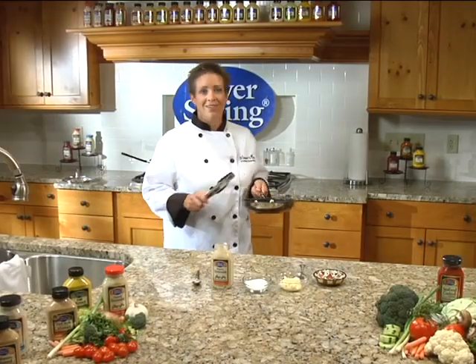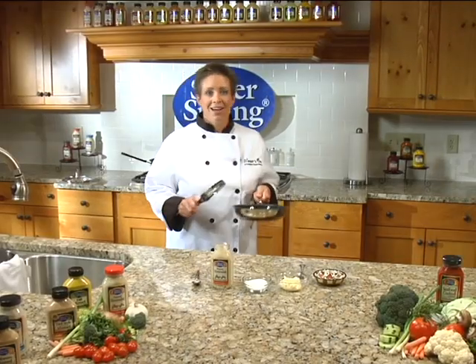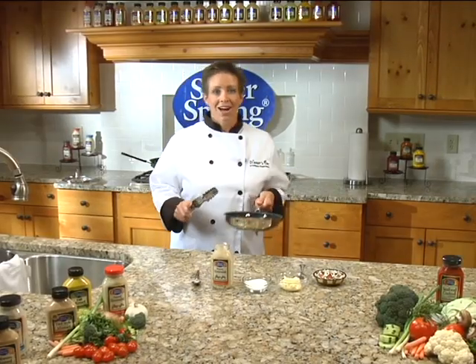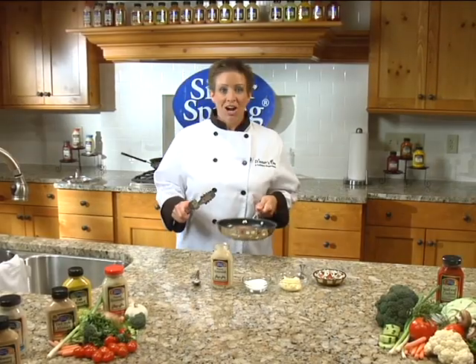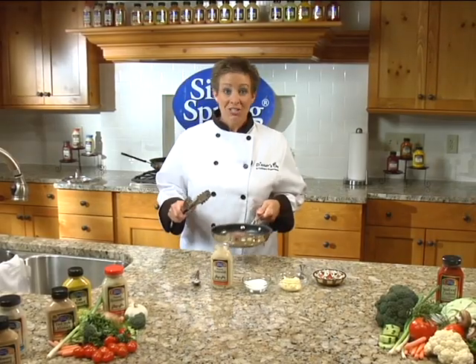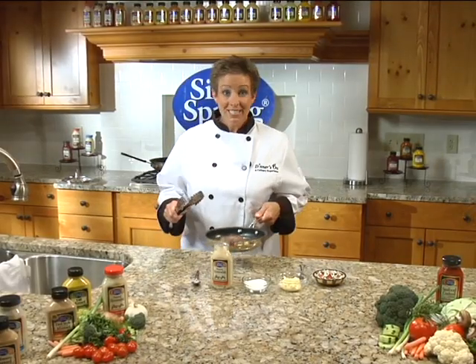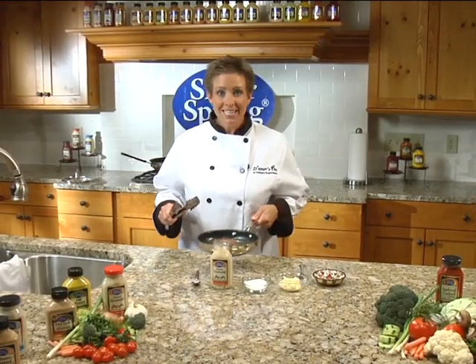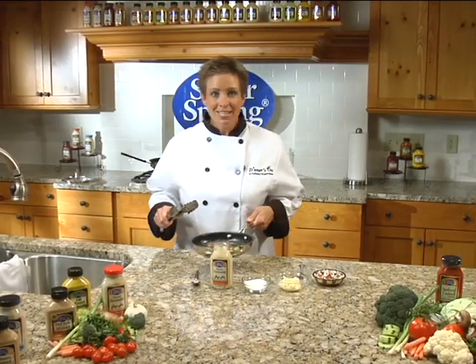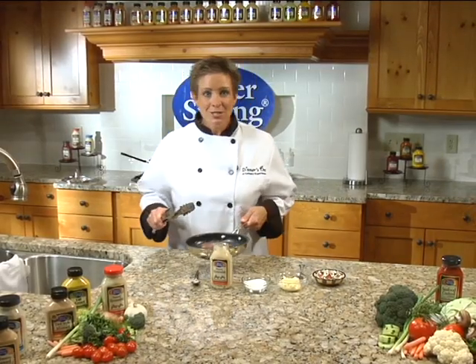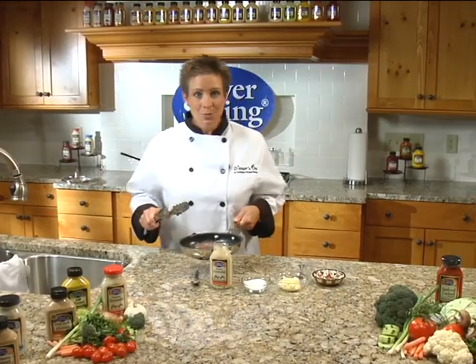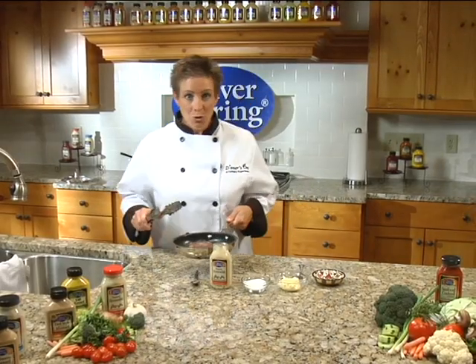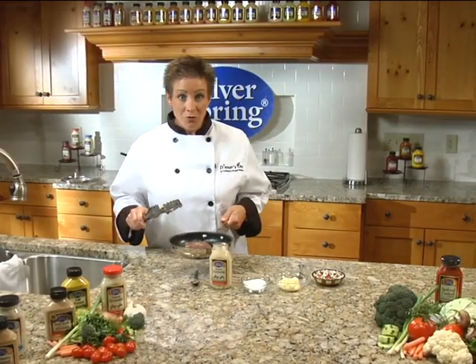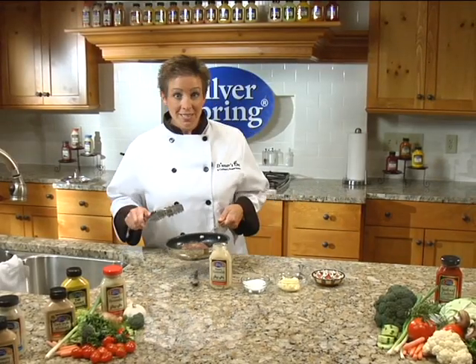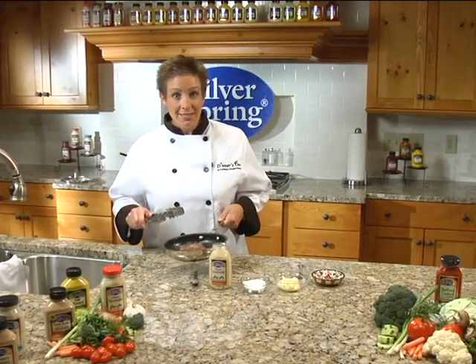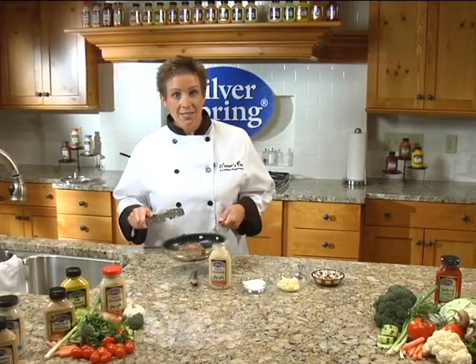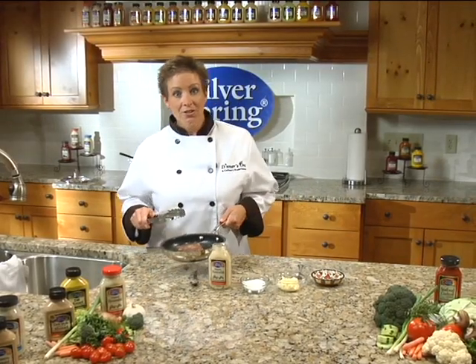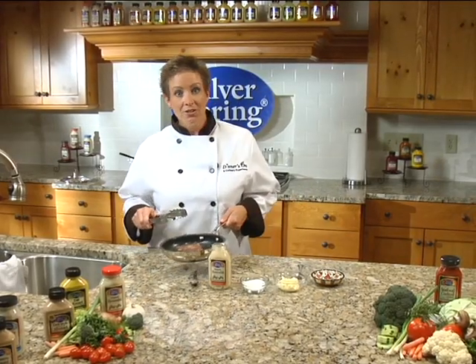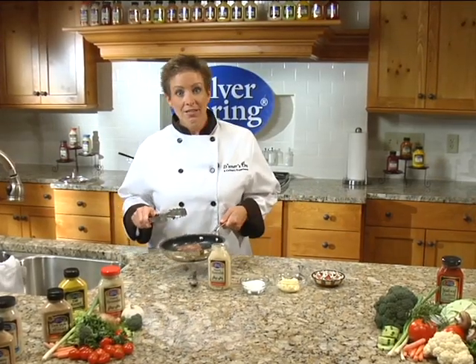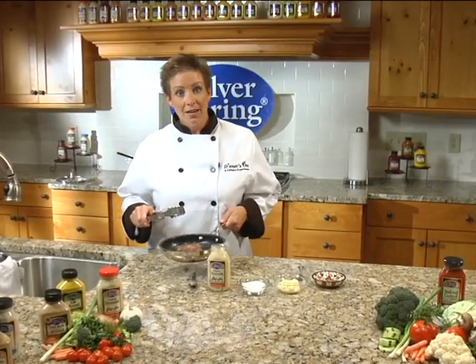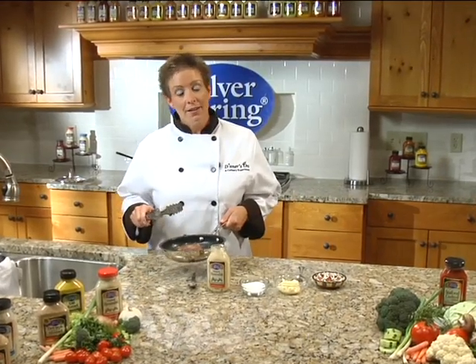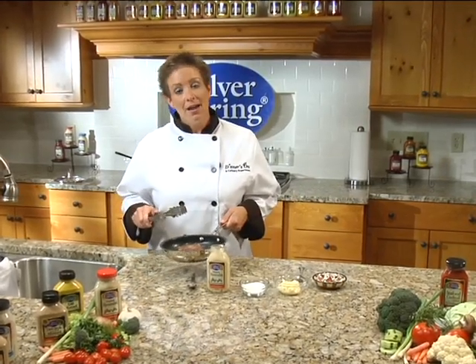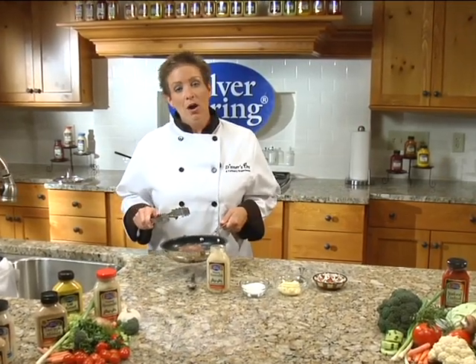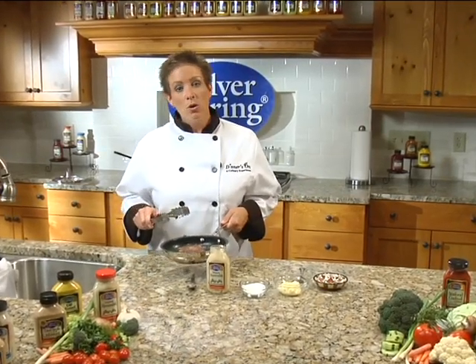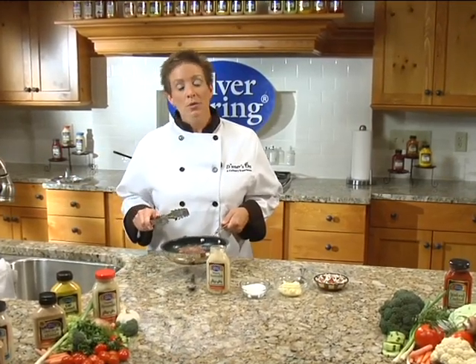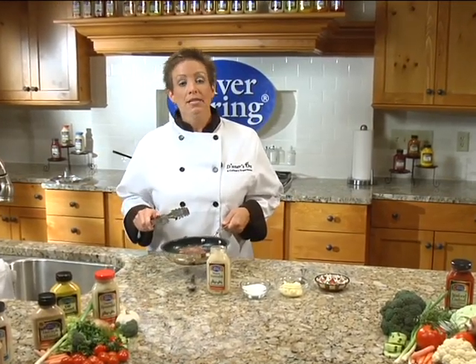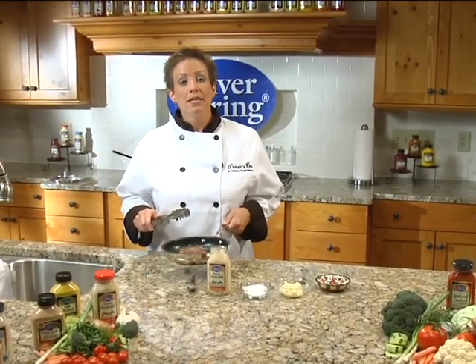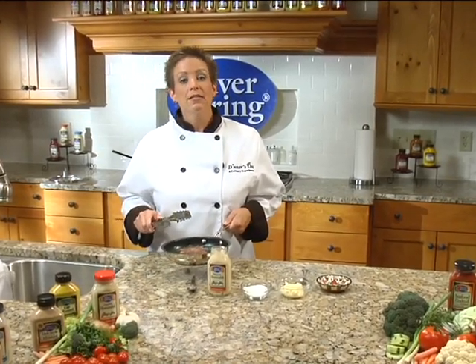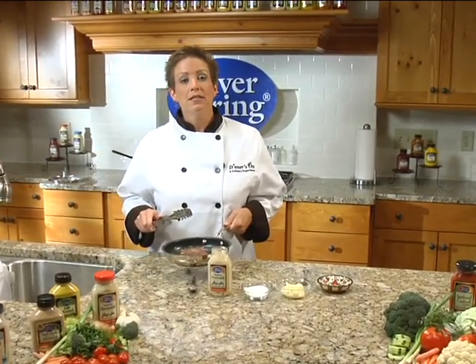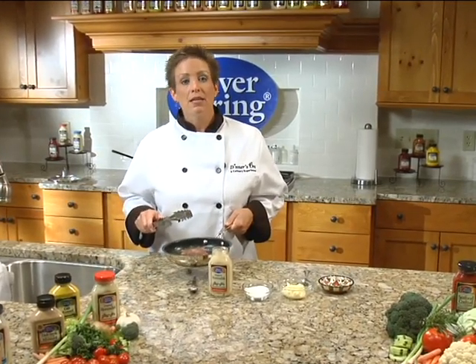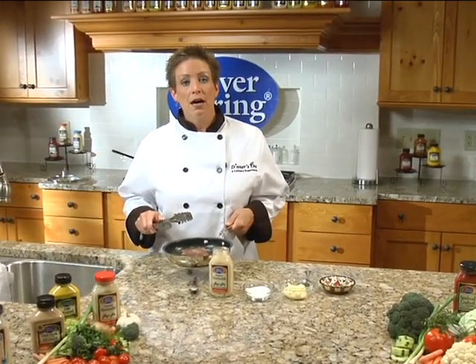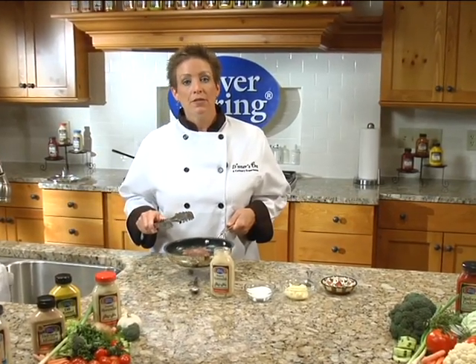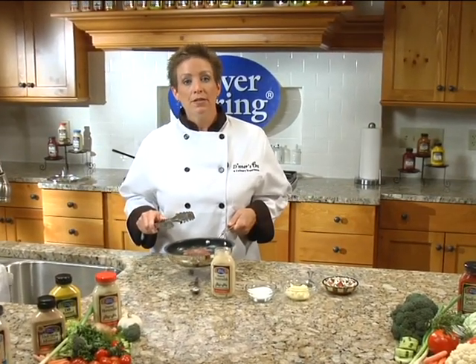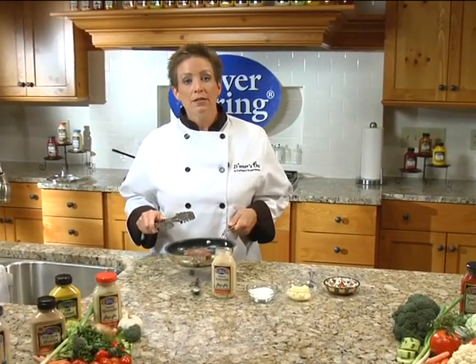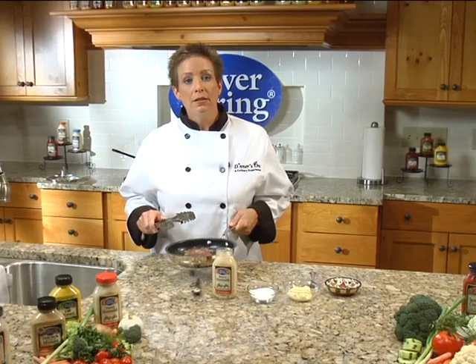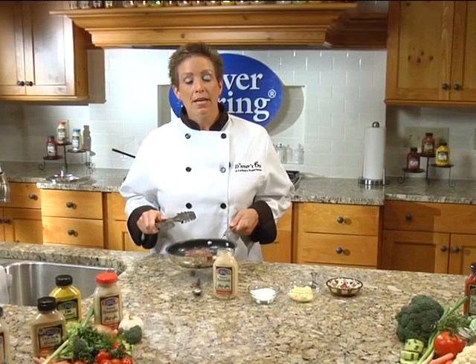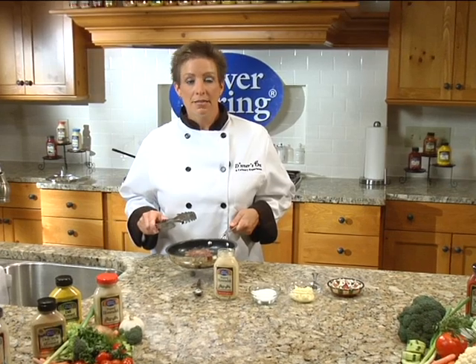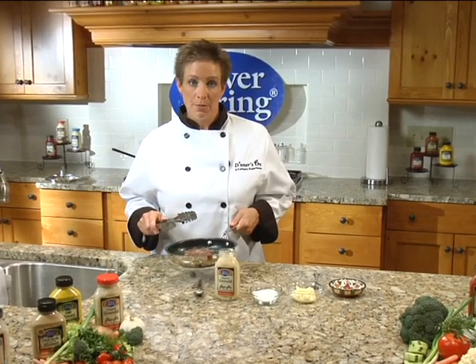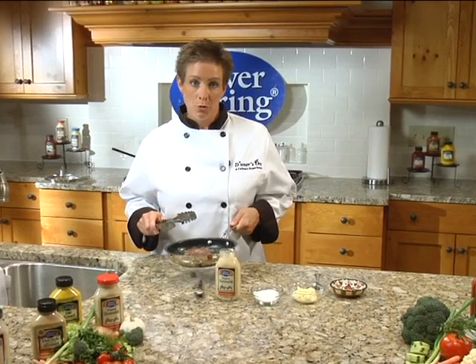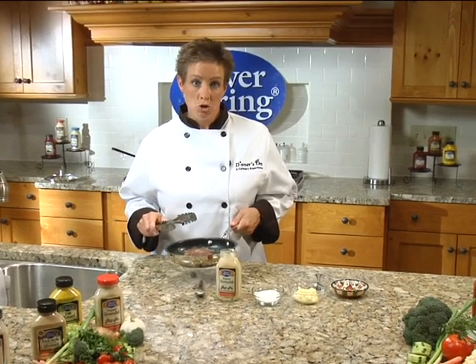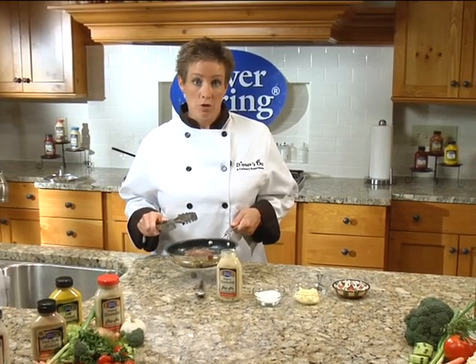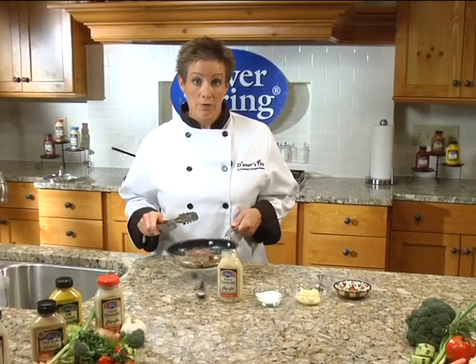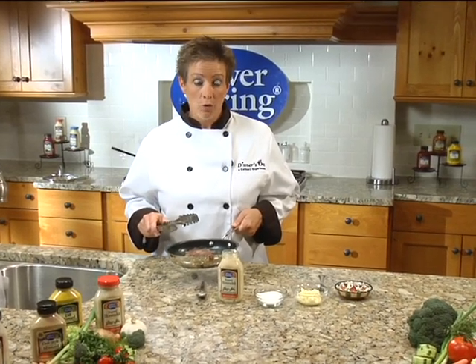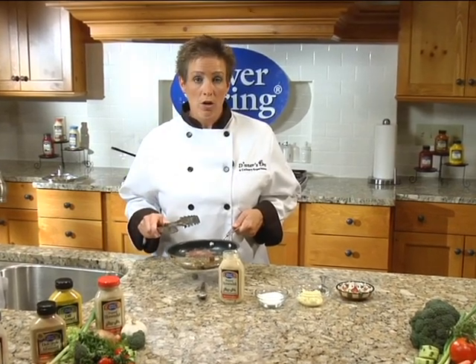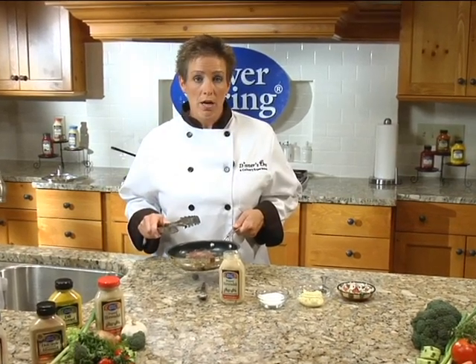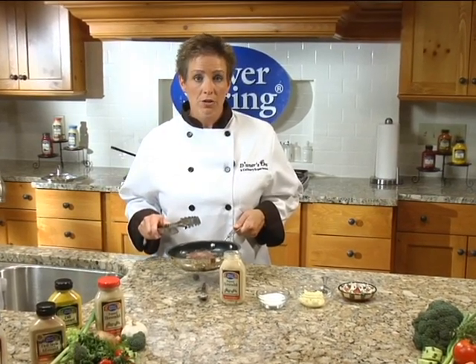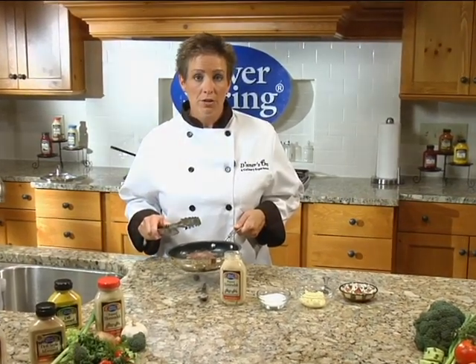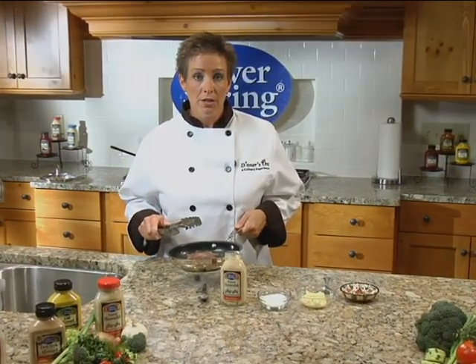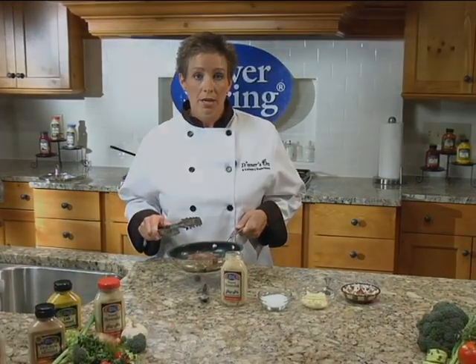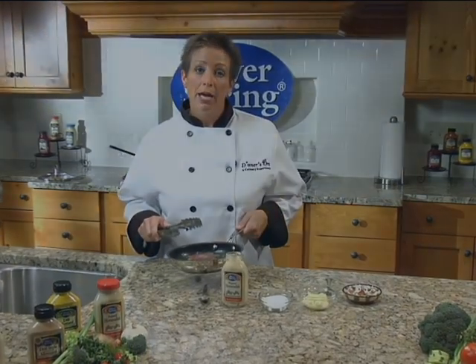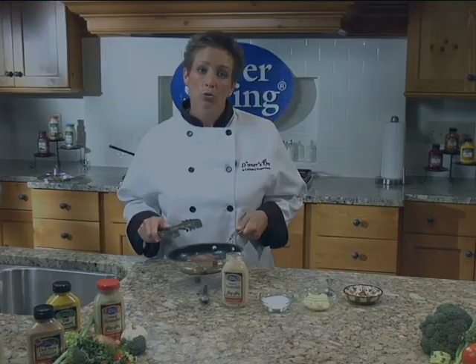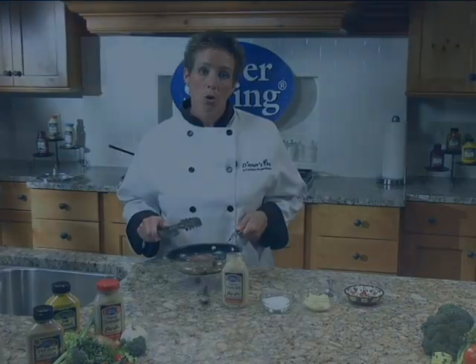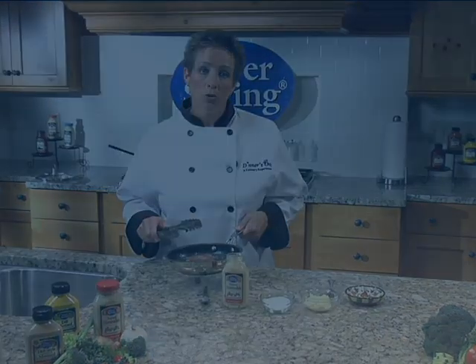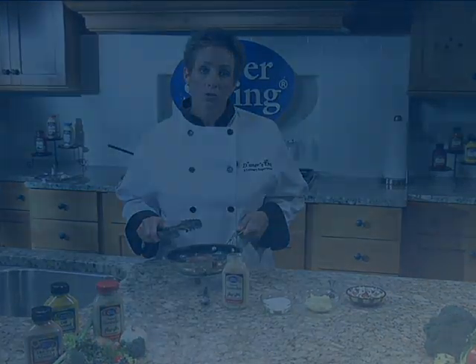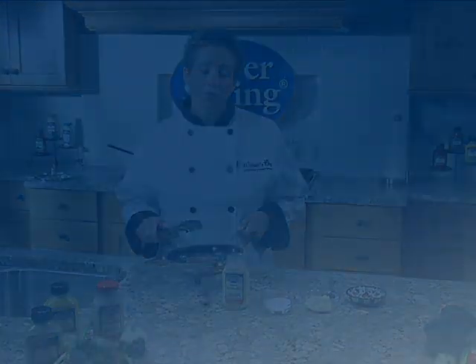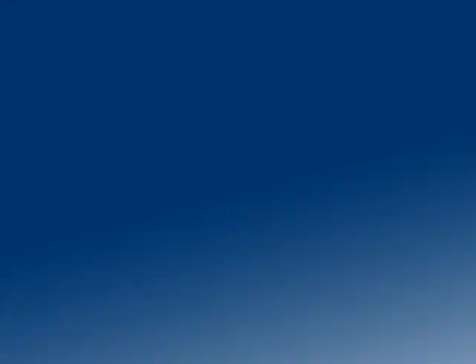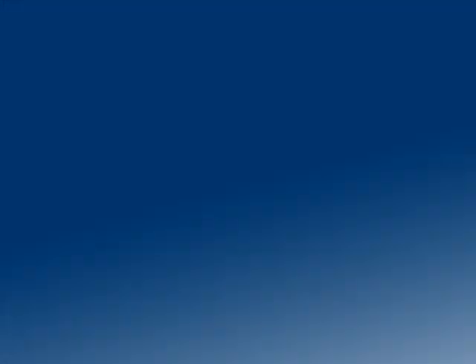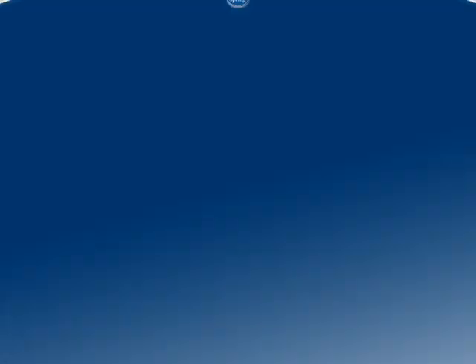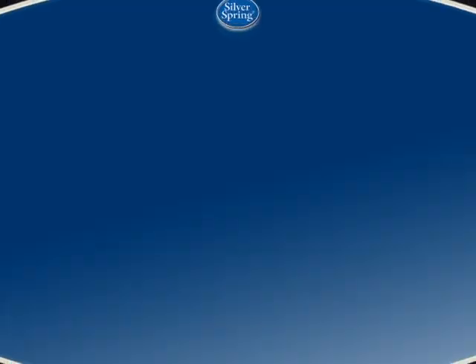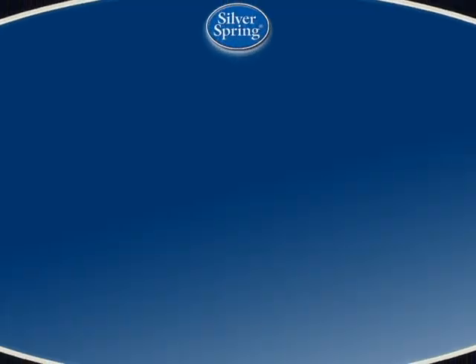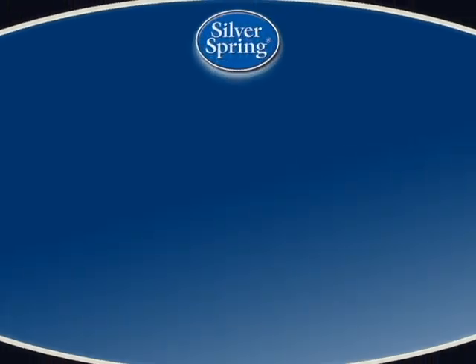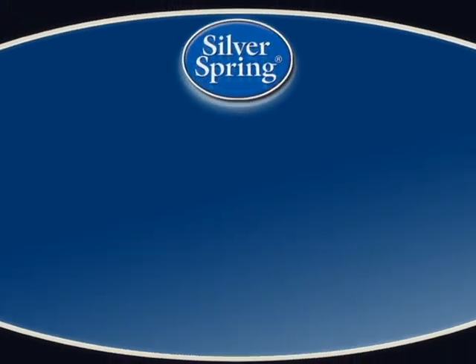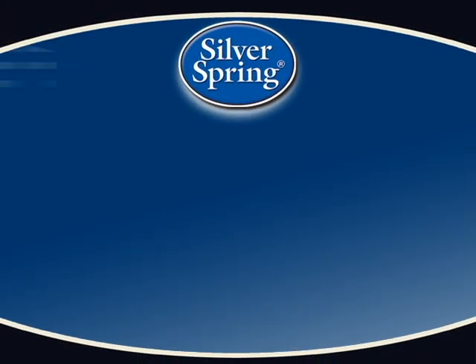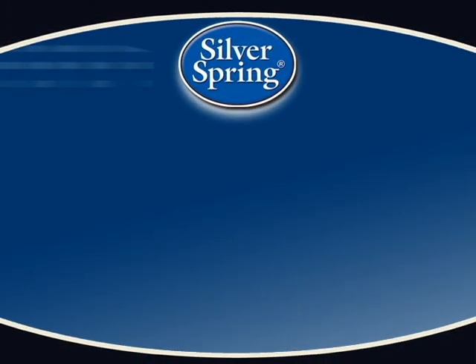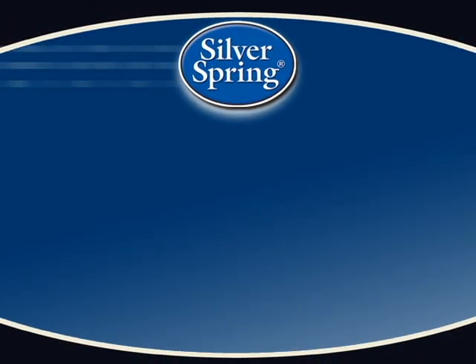Our steak is beautifully seared and now we will take it to the oven at a temperature of 400 and roast for 5 to 7 minutes.